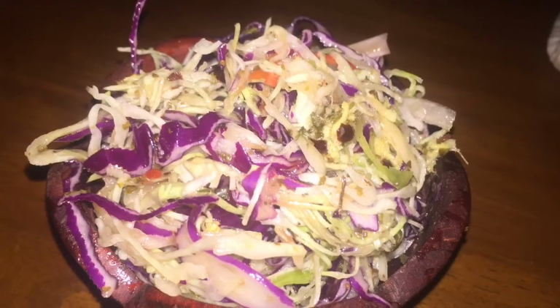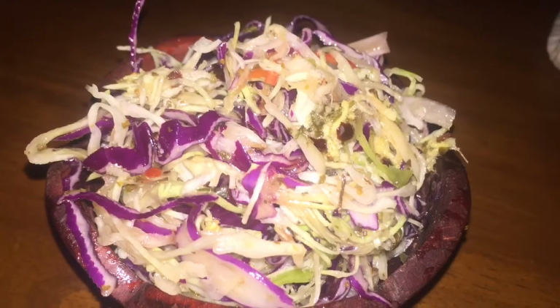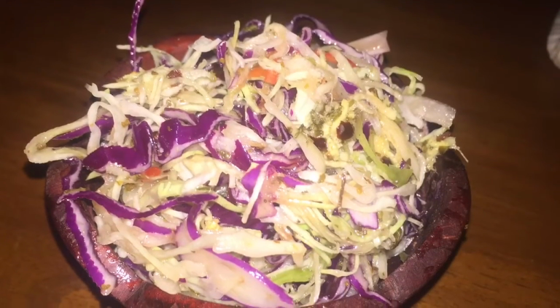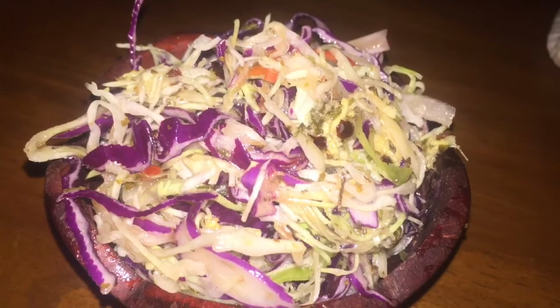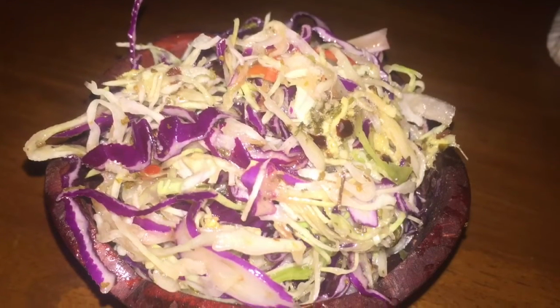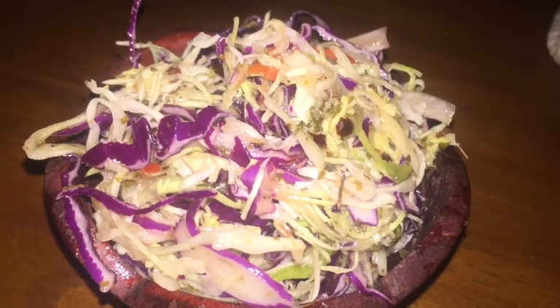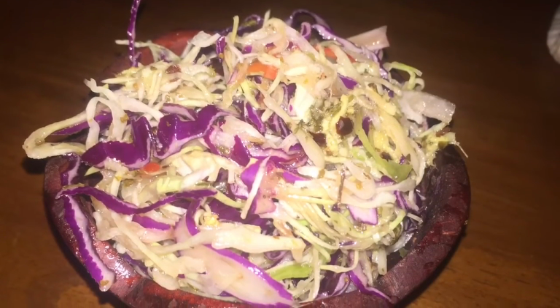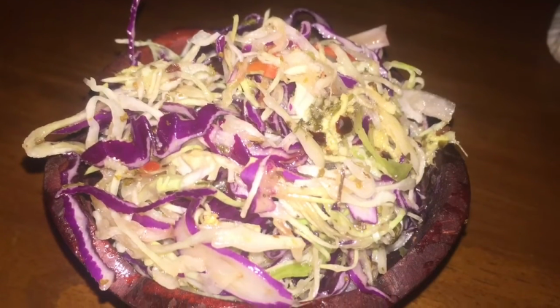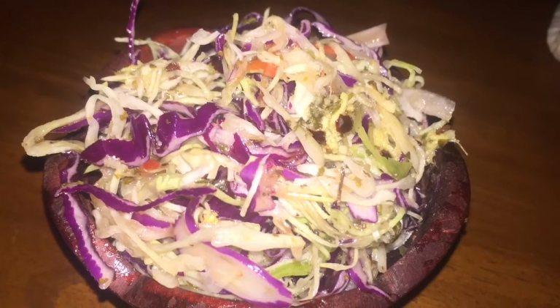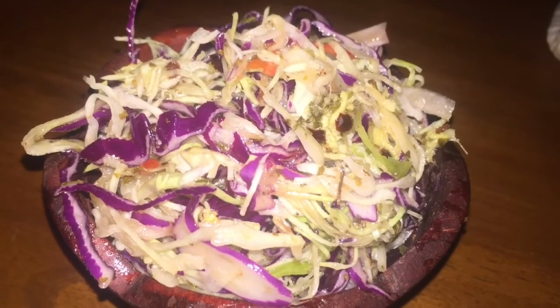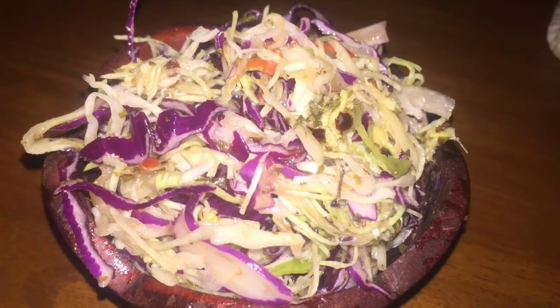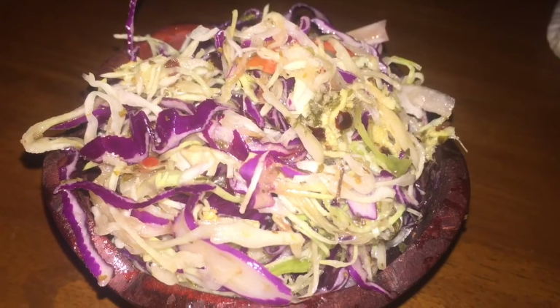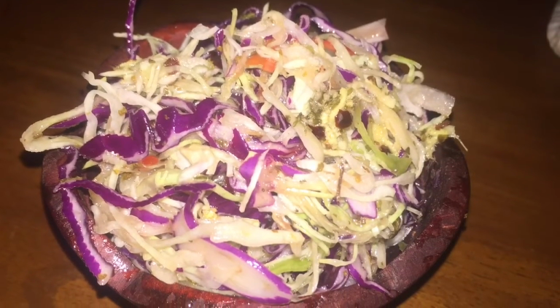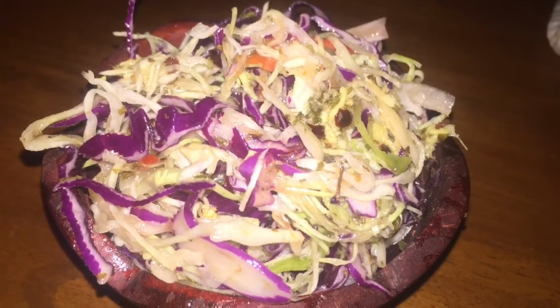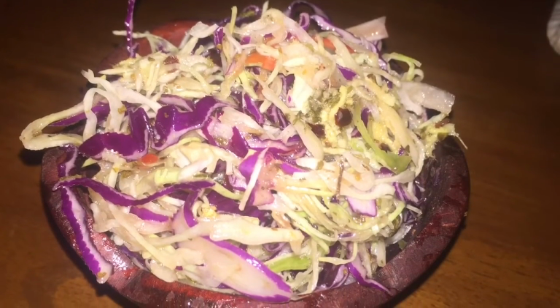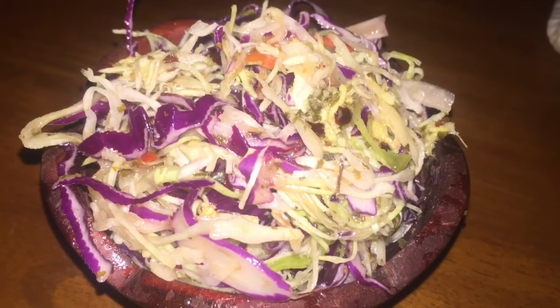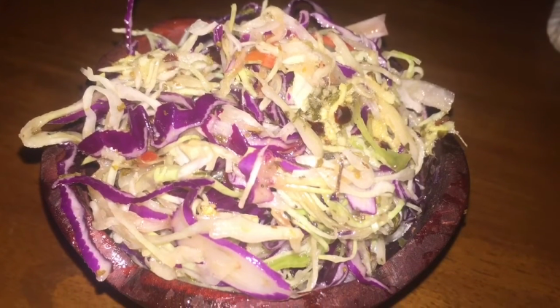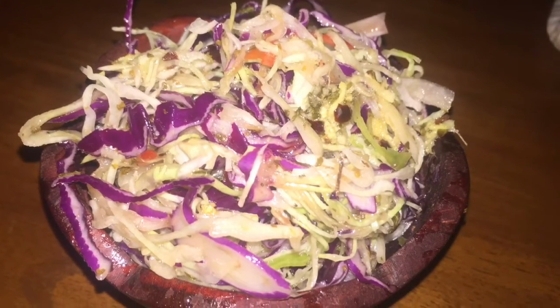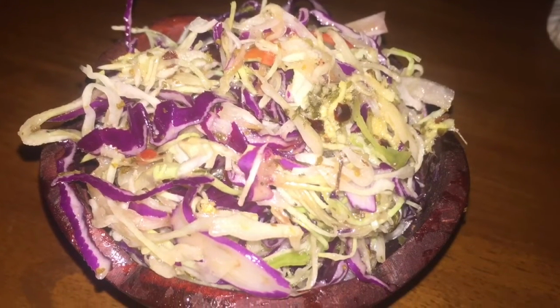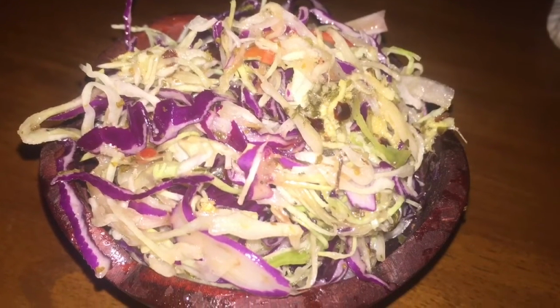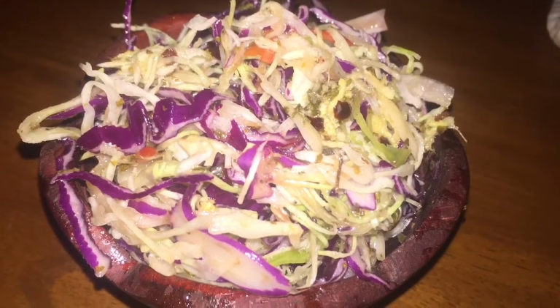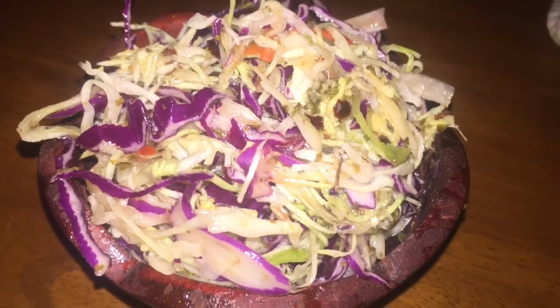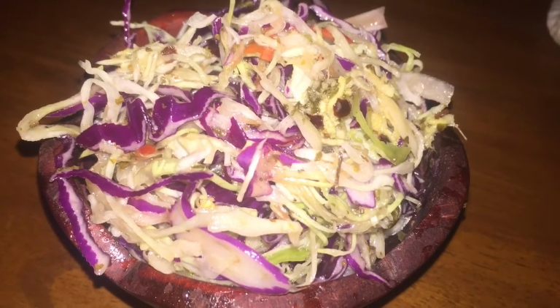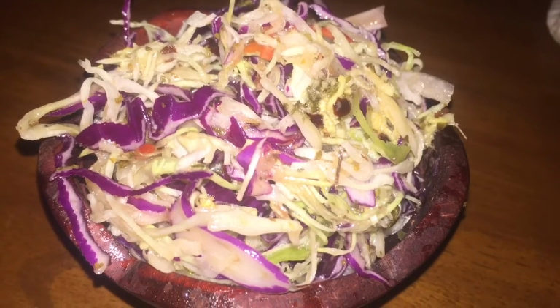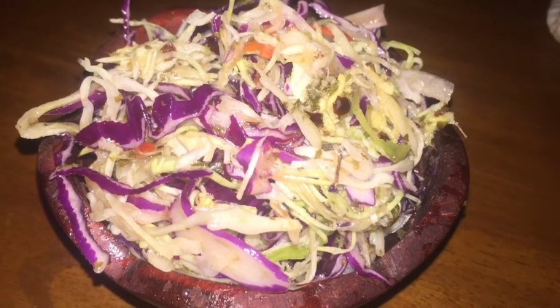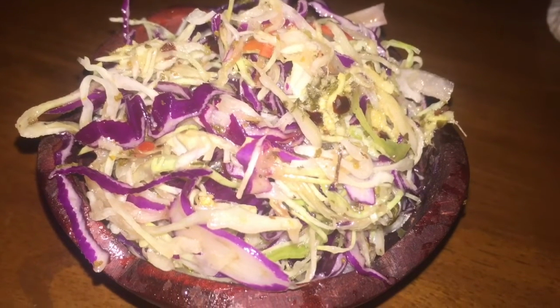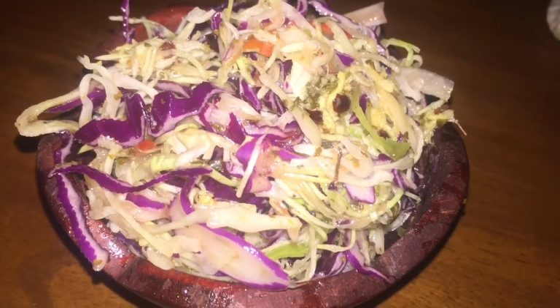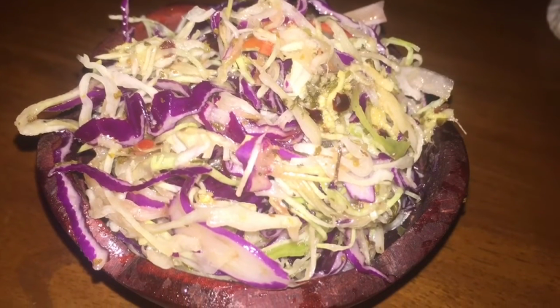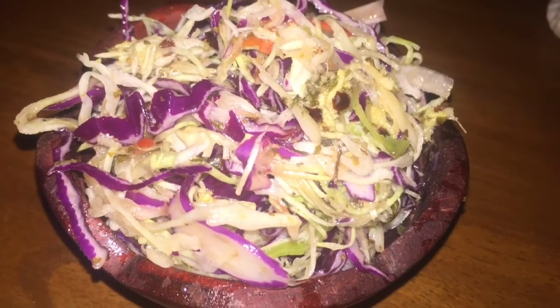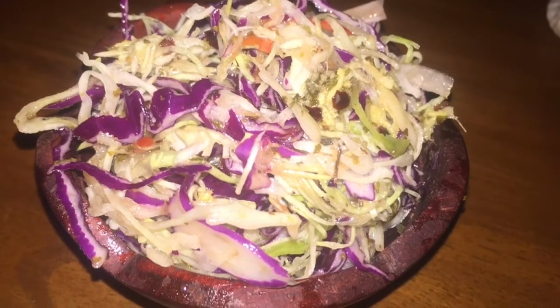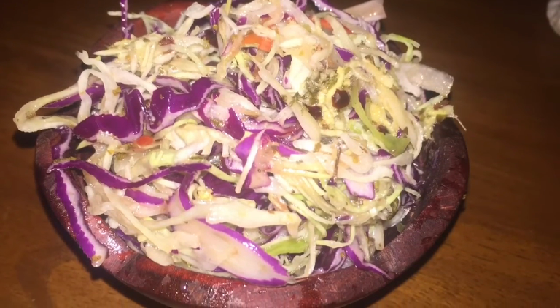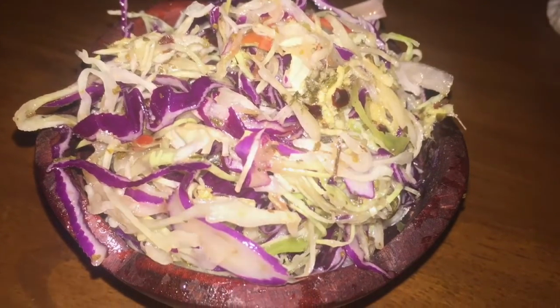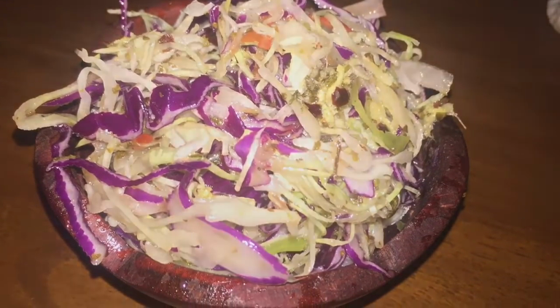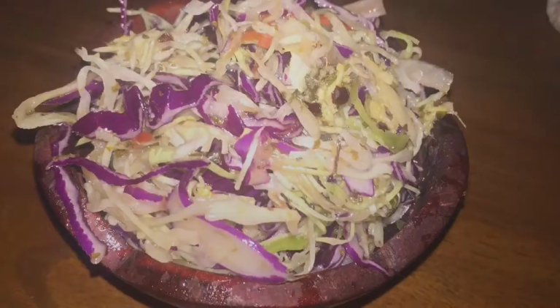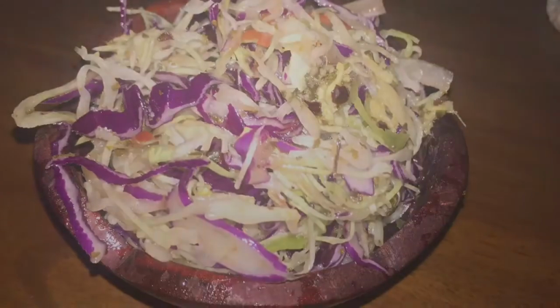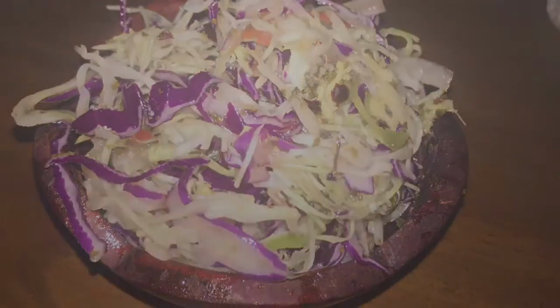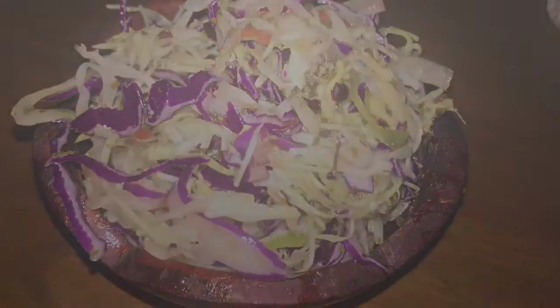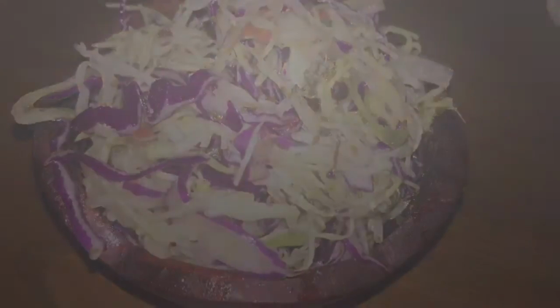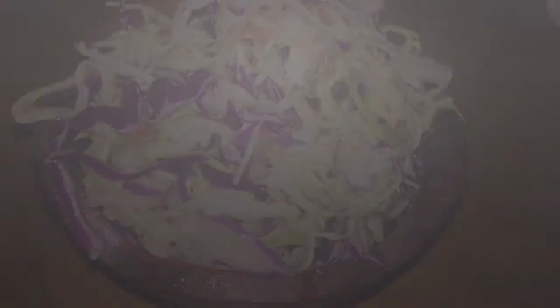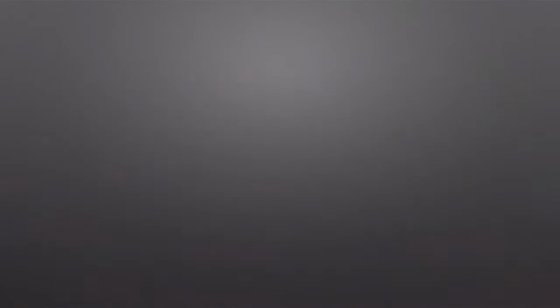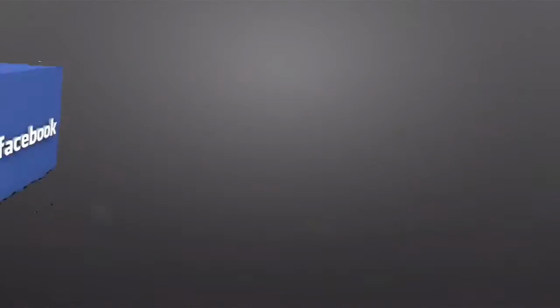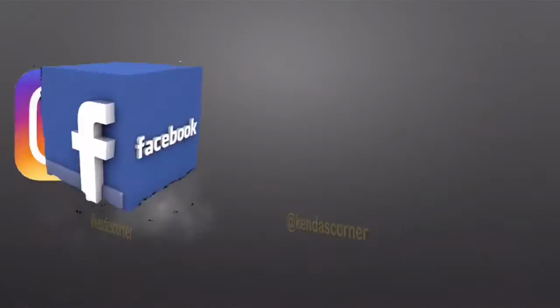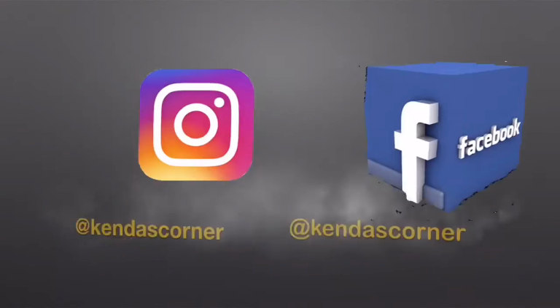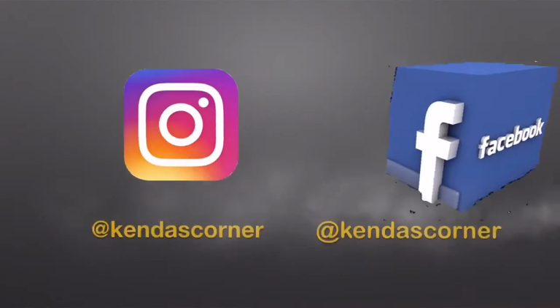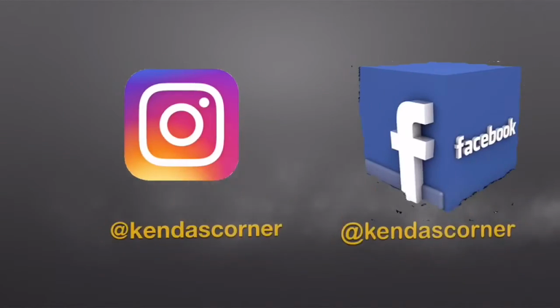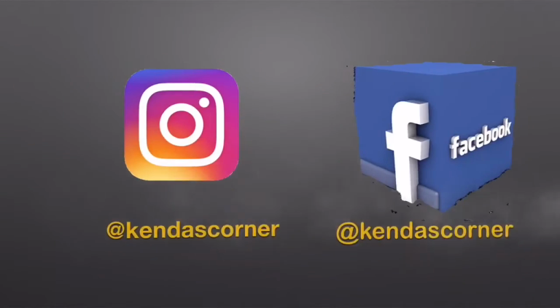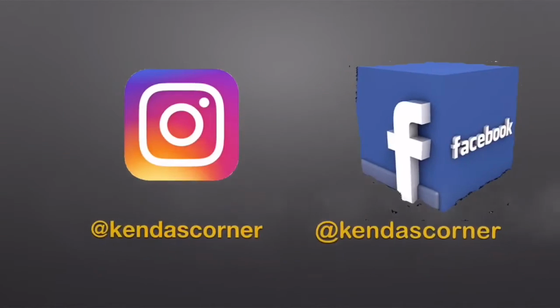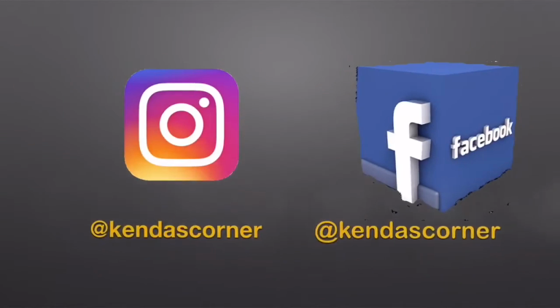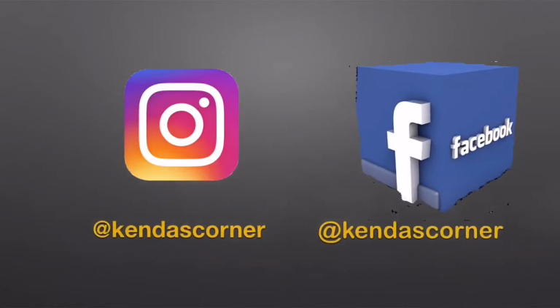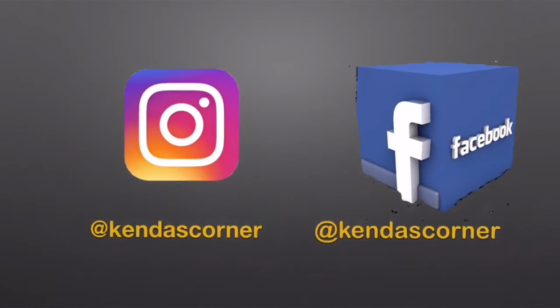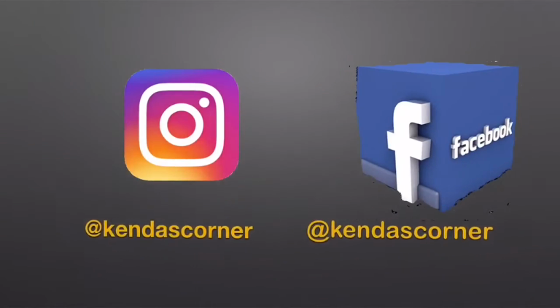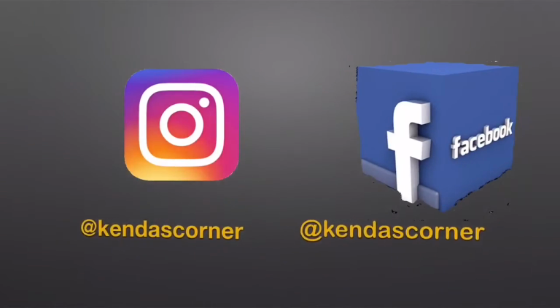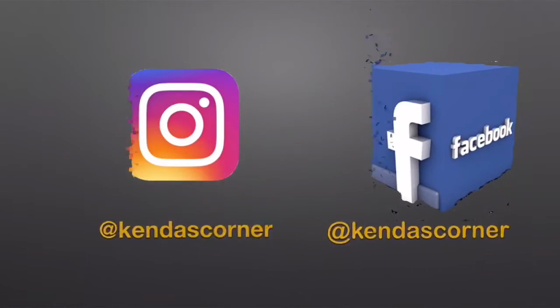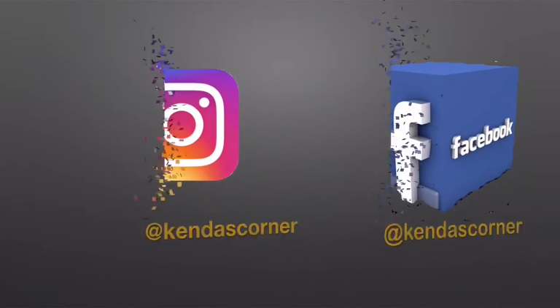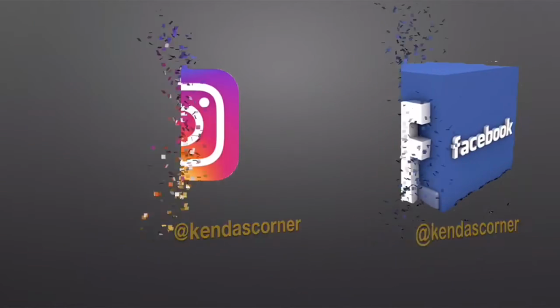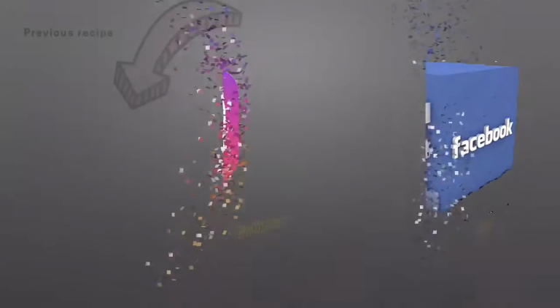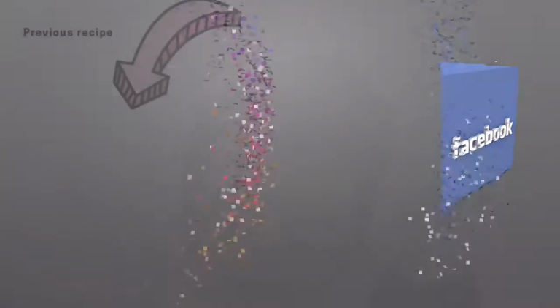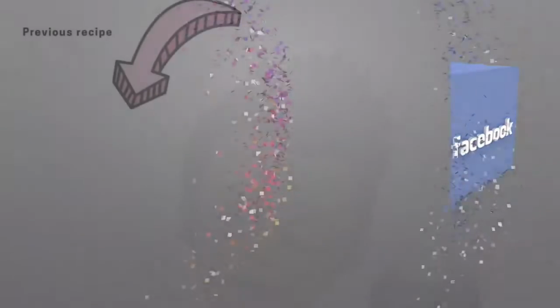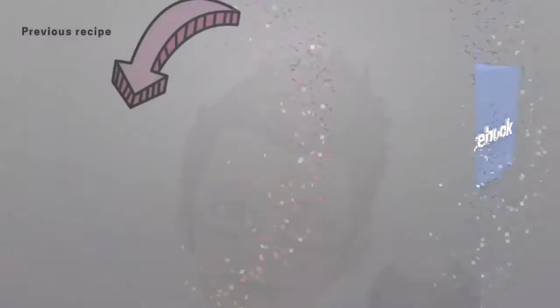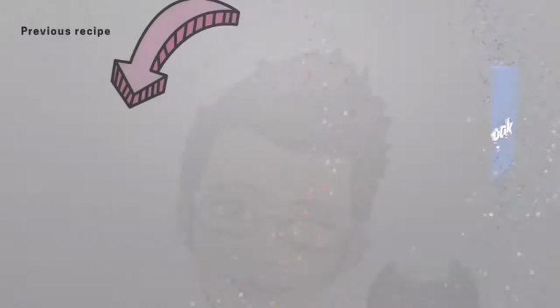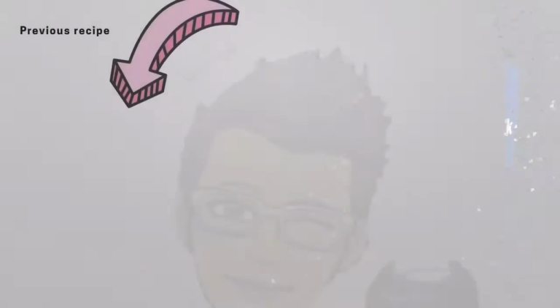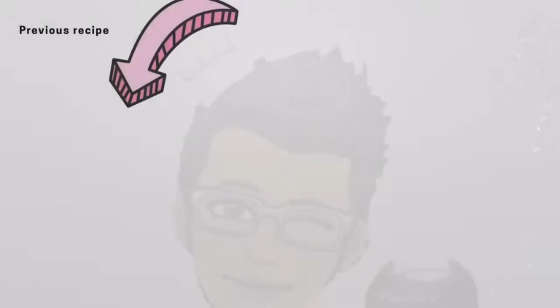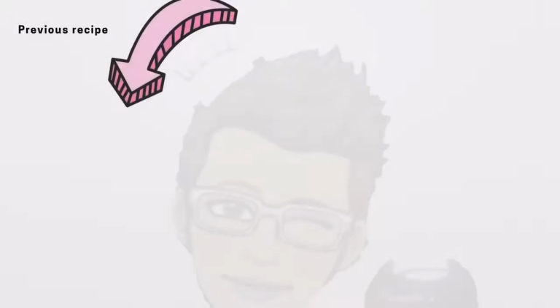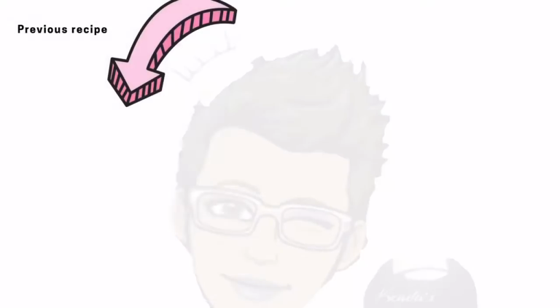I also made this to go with a very delicious pot of pilau.